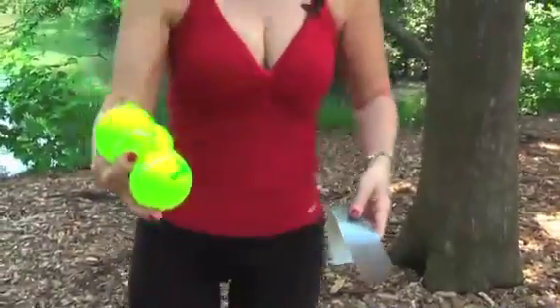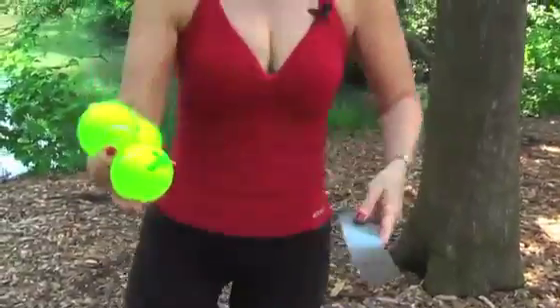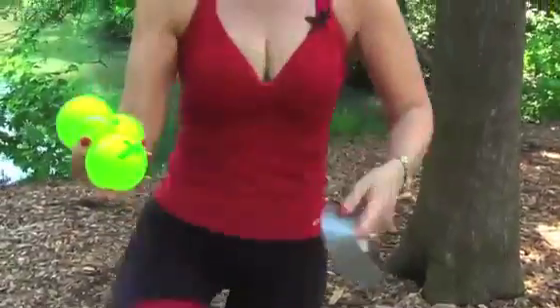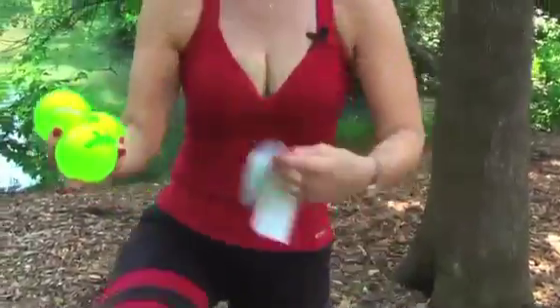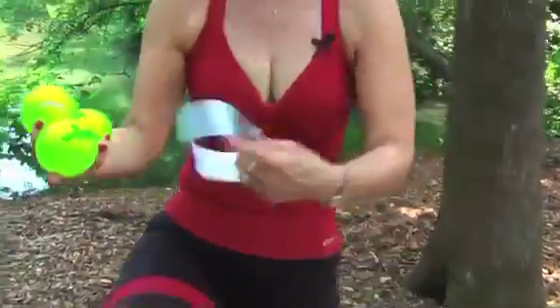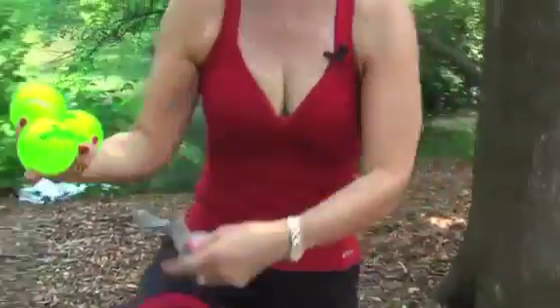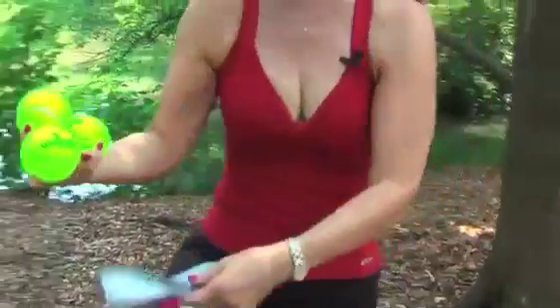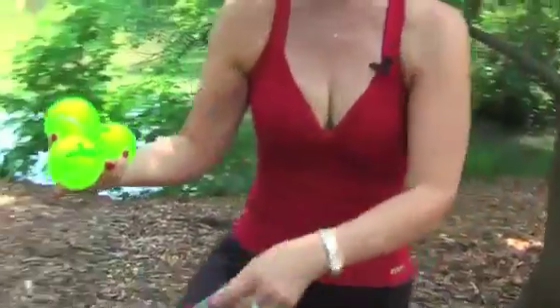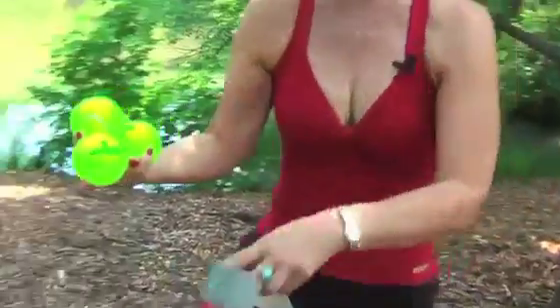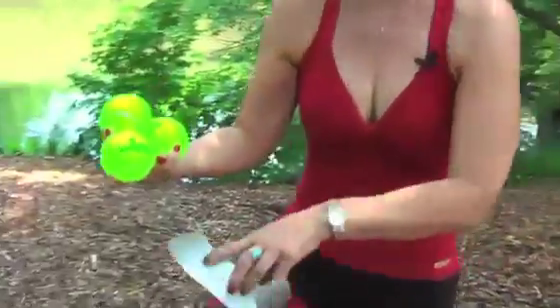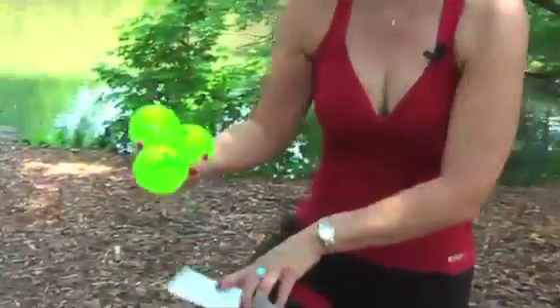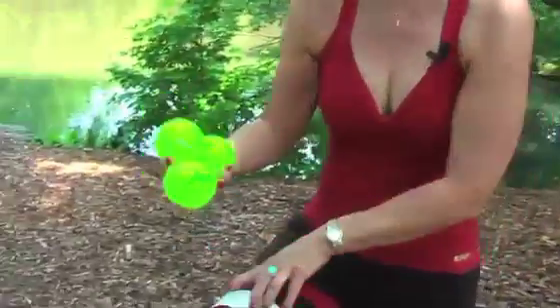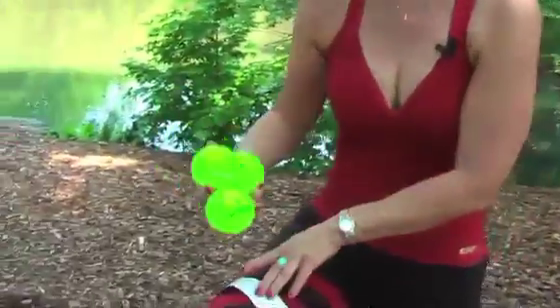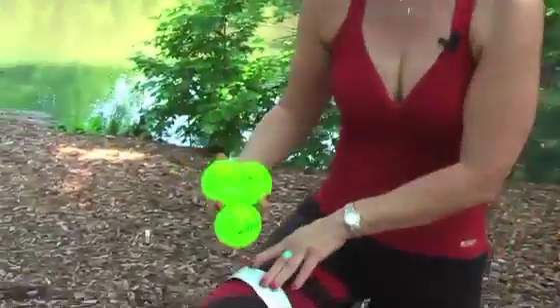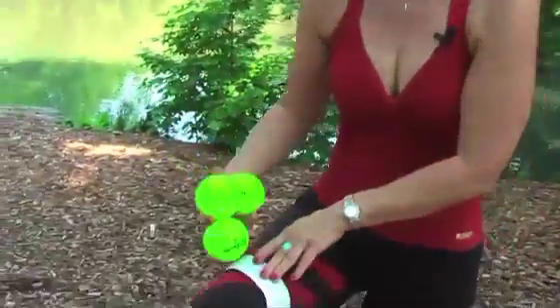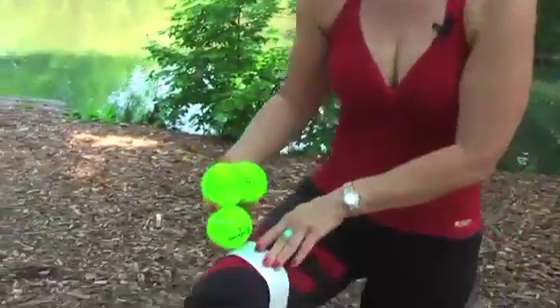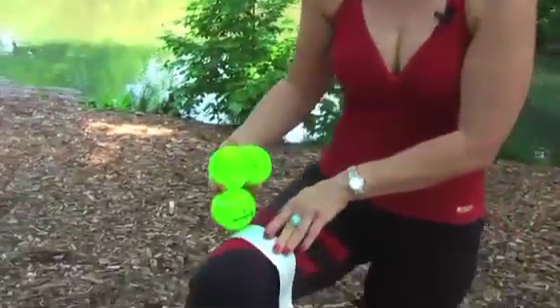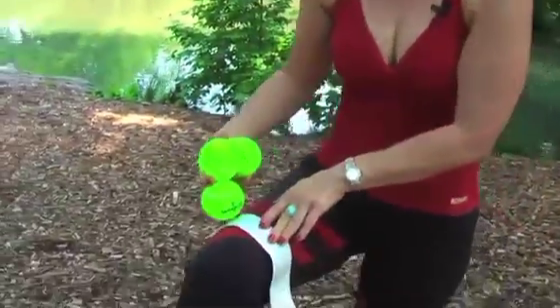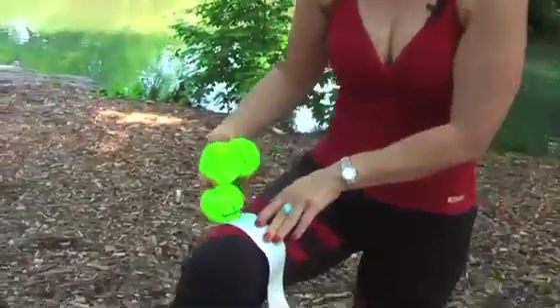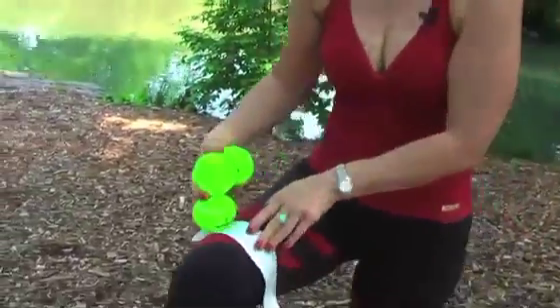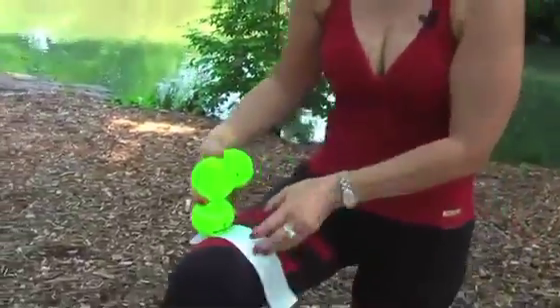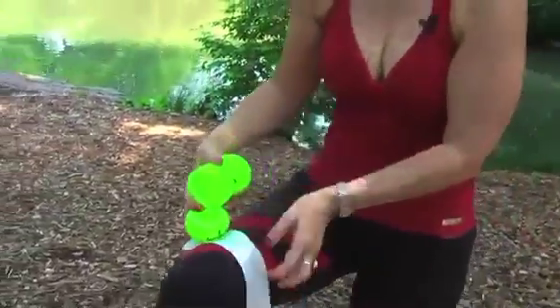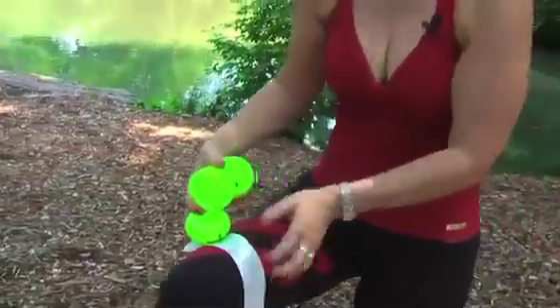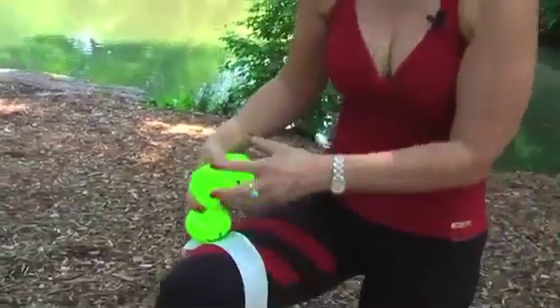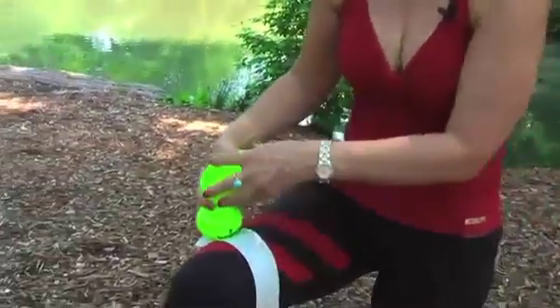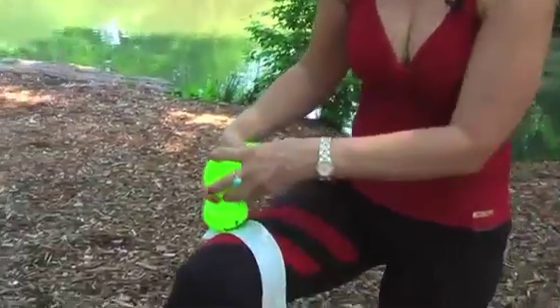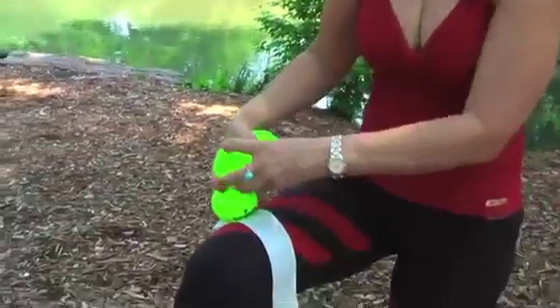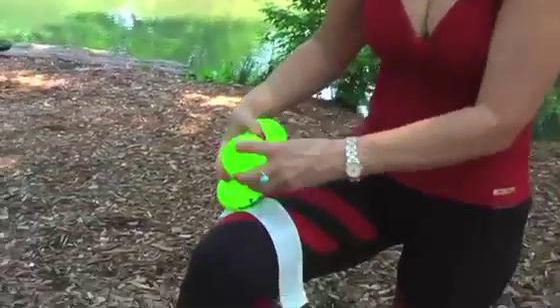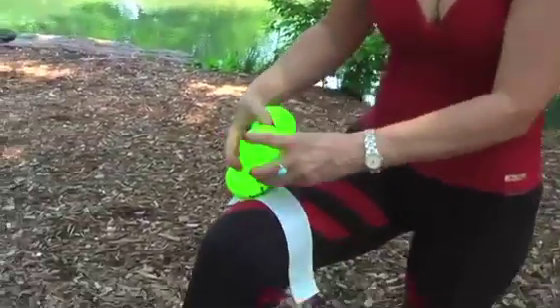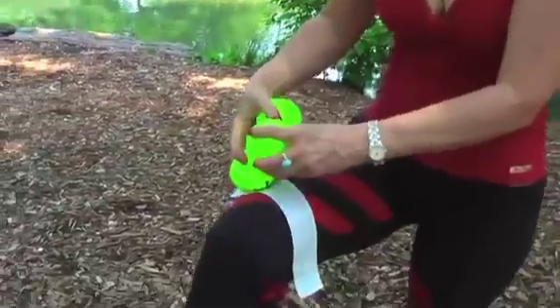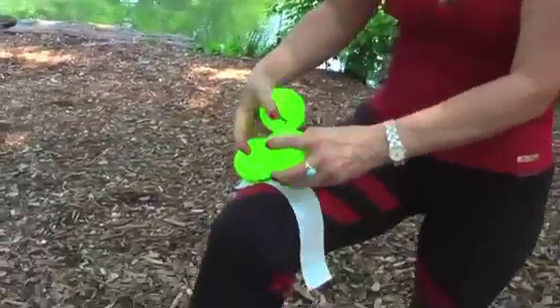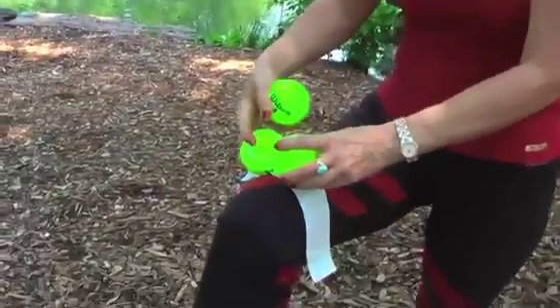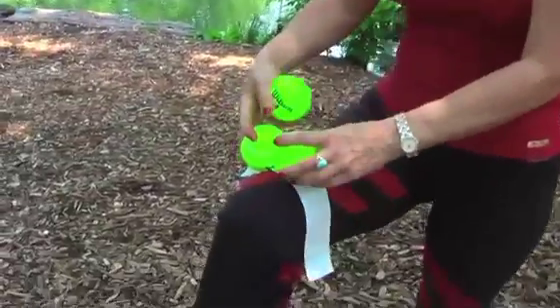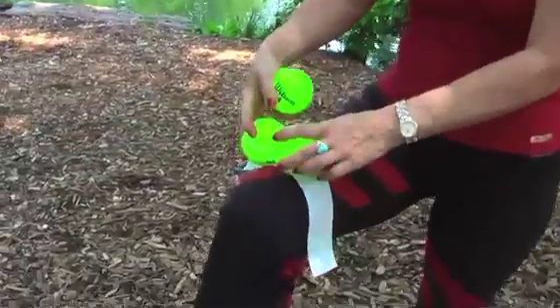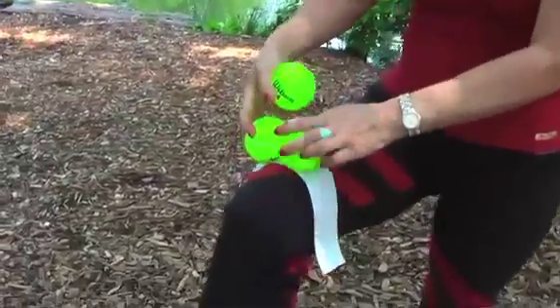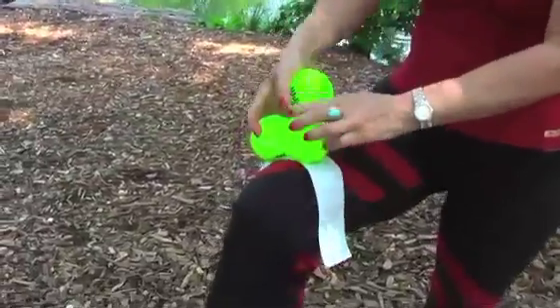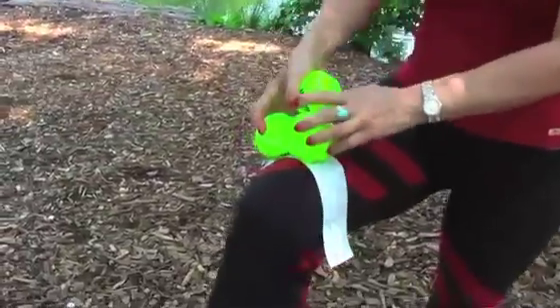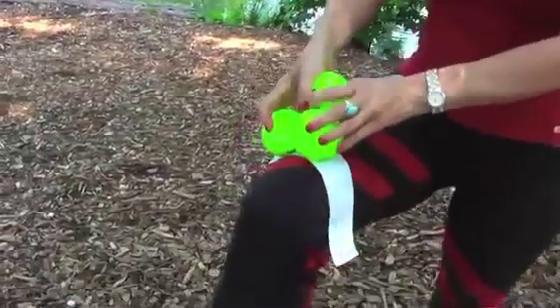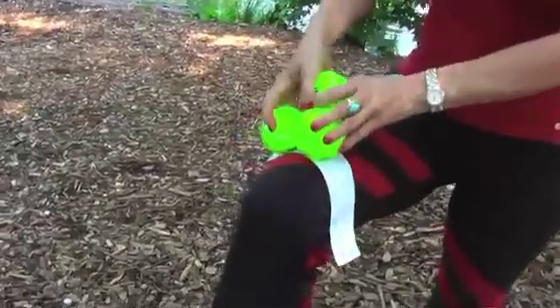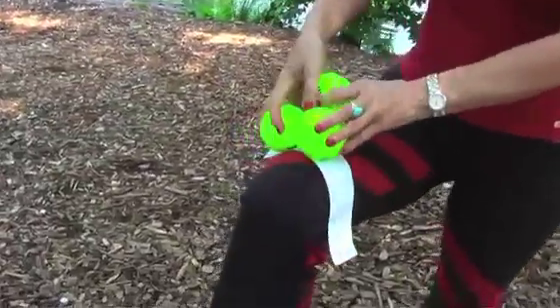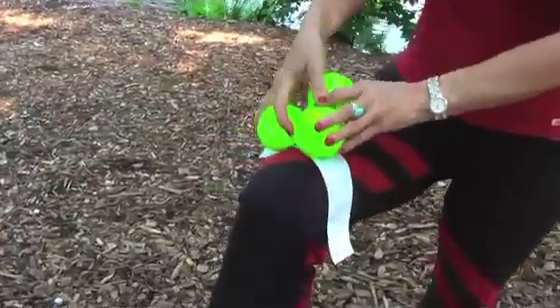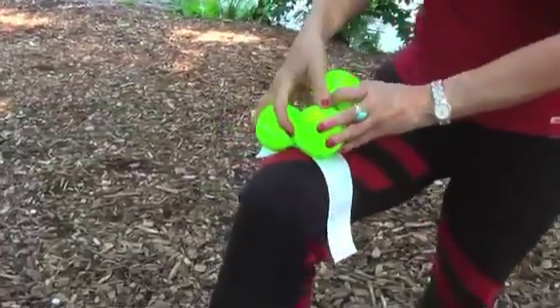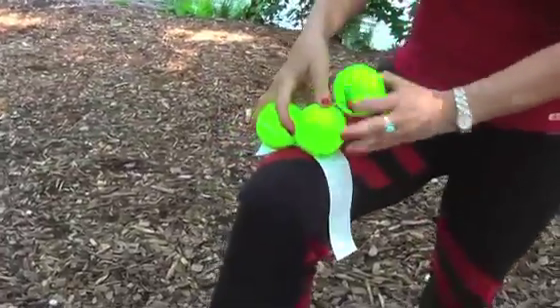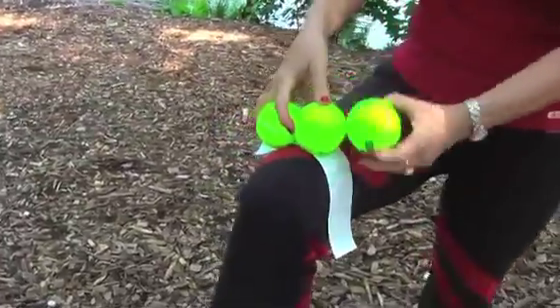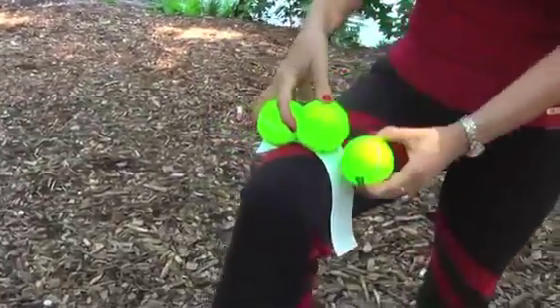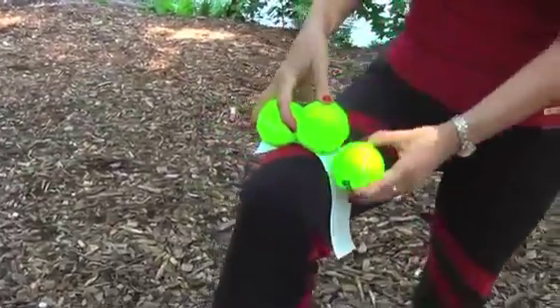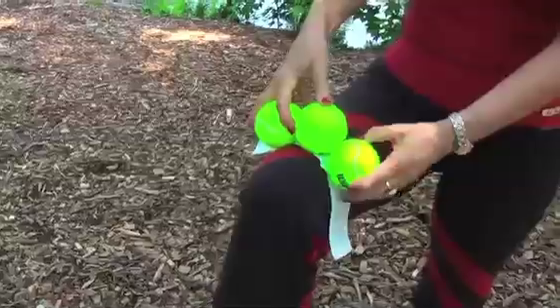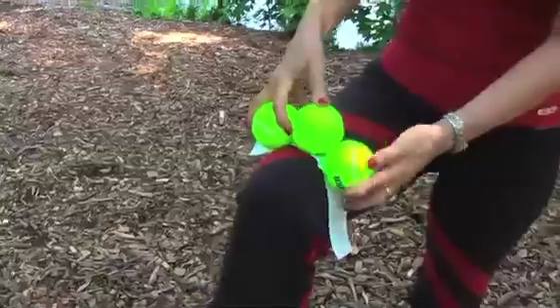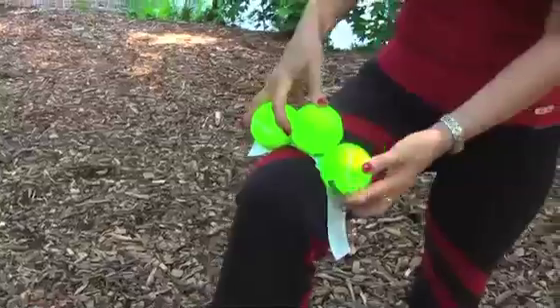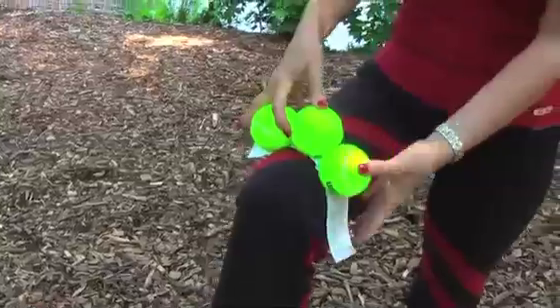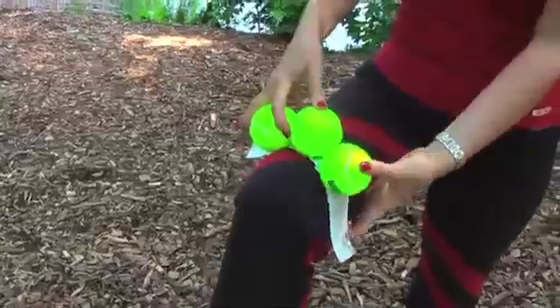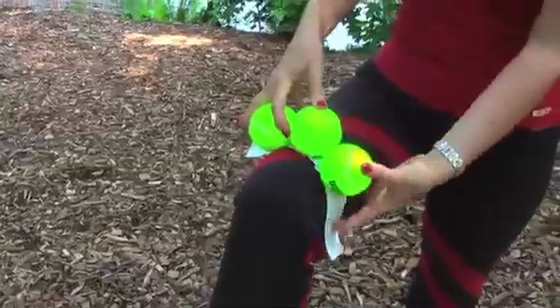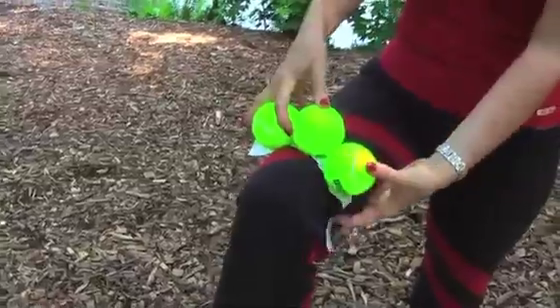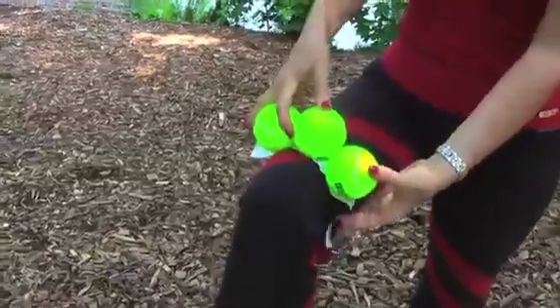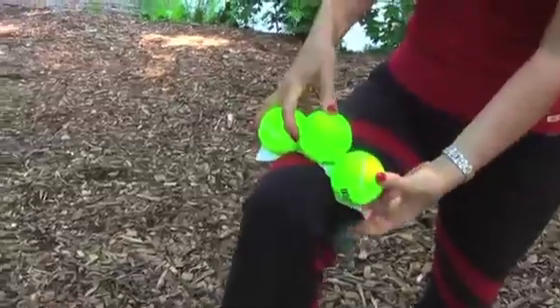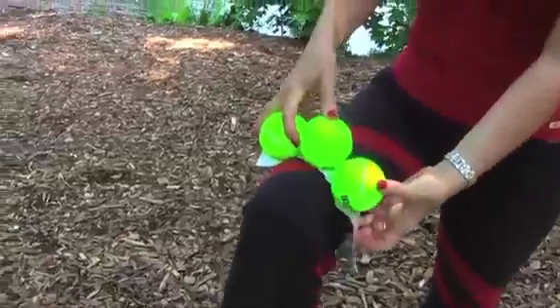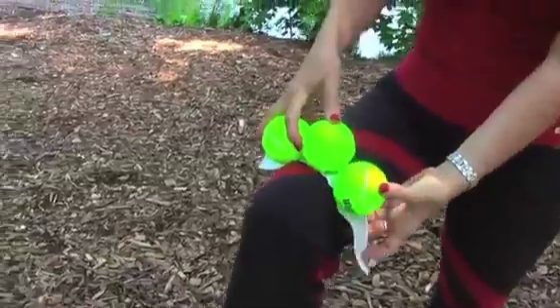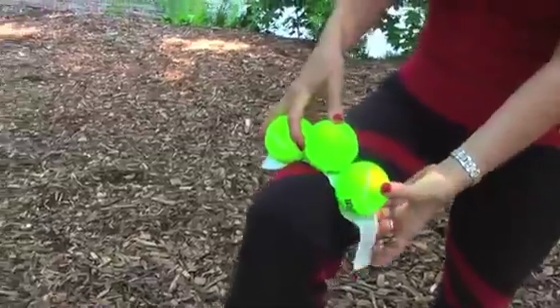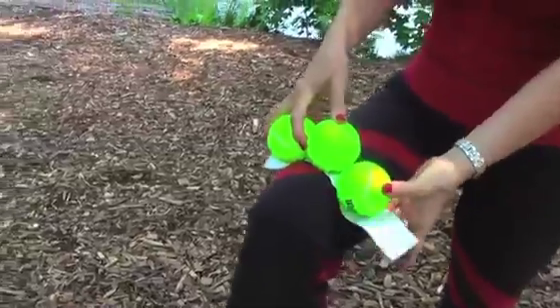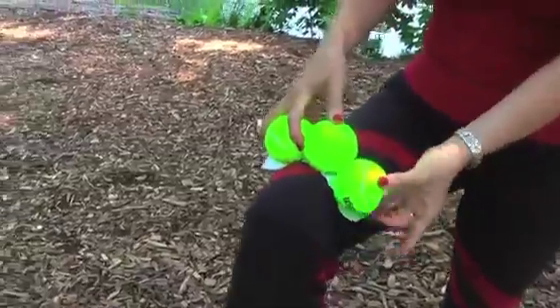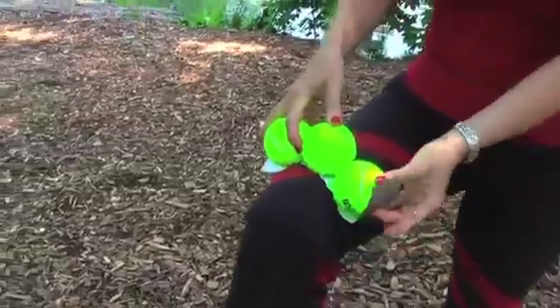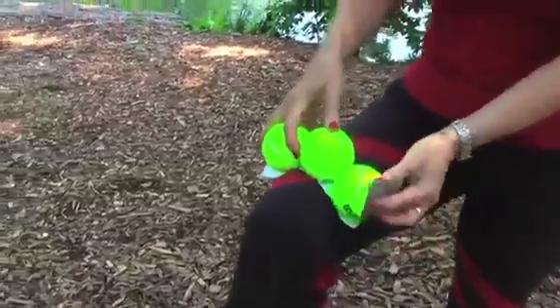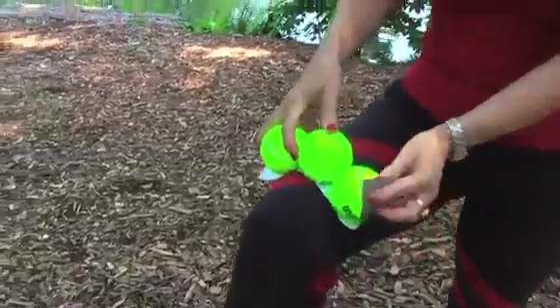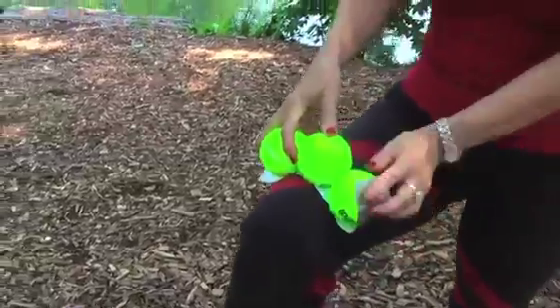I'm going to put them on my knee here — one, two, and three — and tape it up.